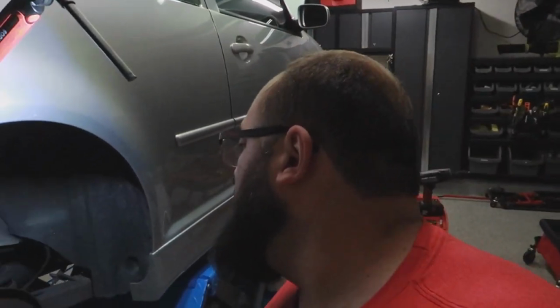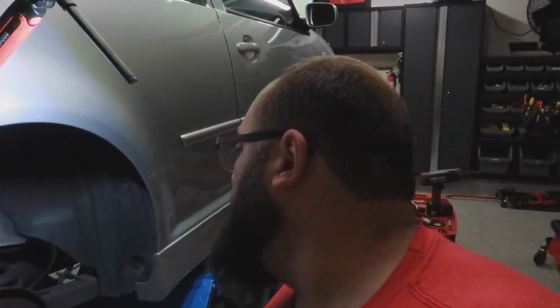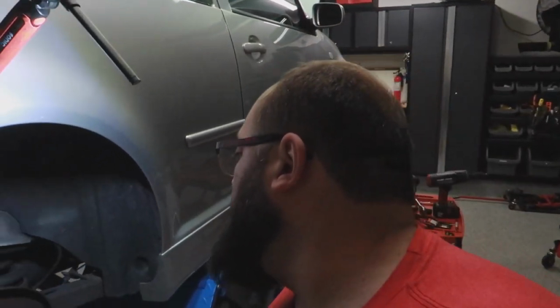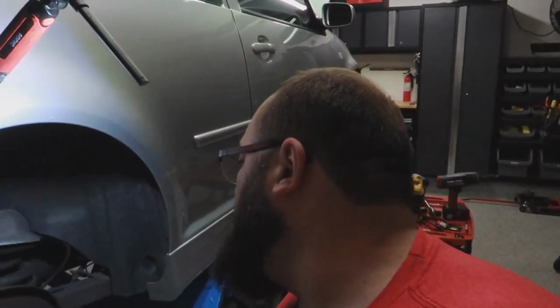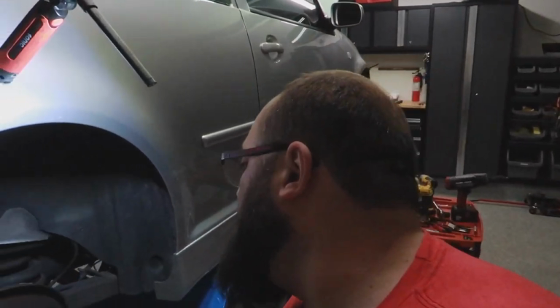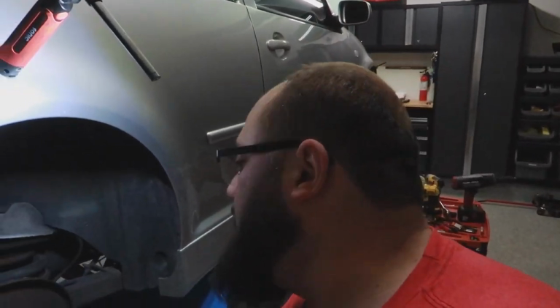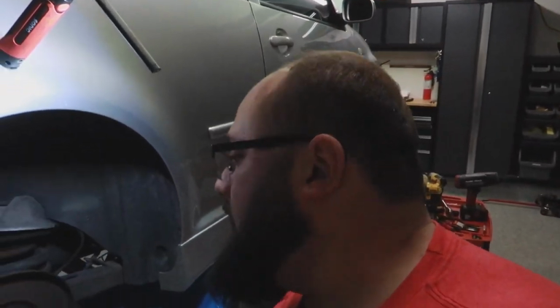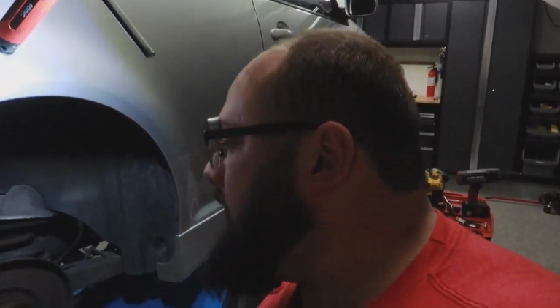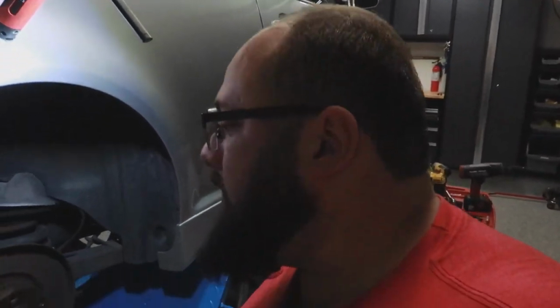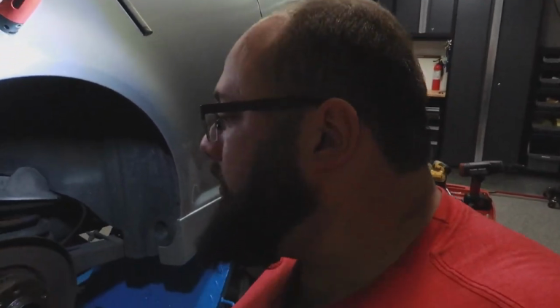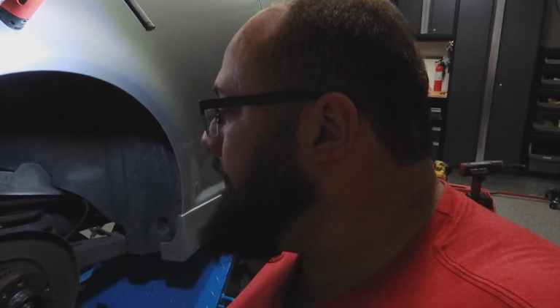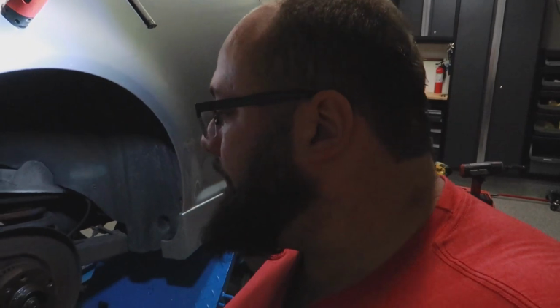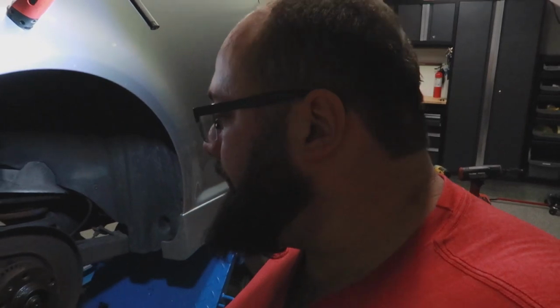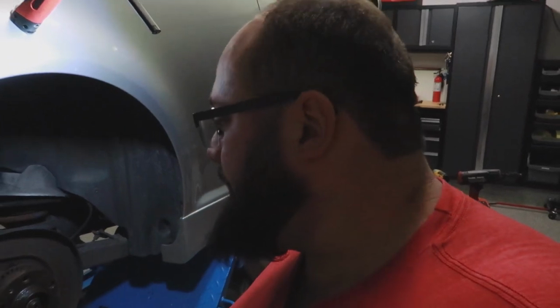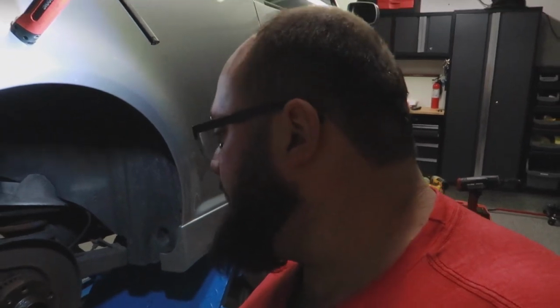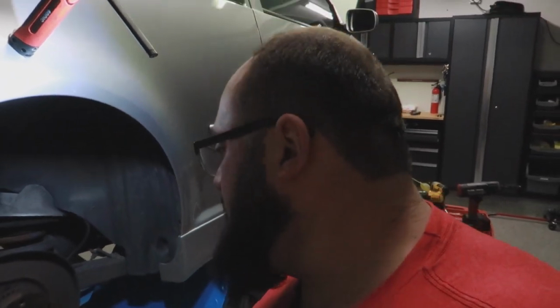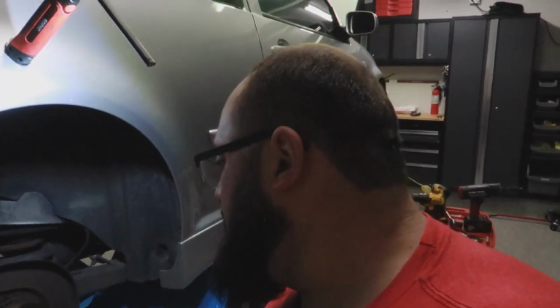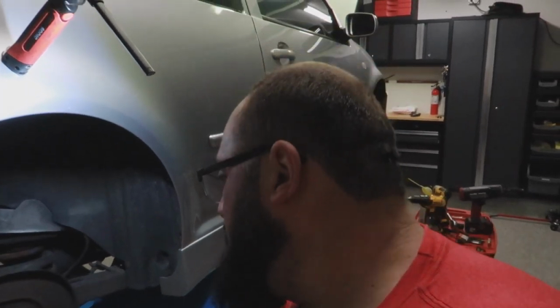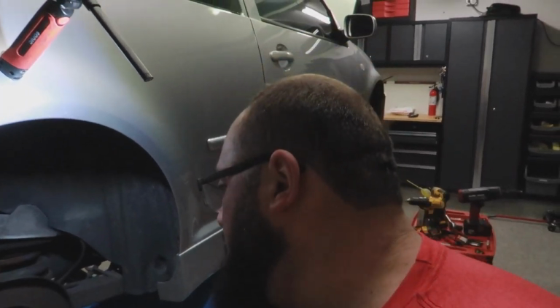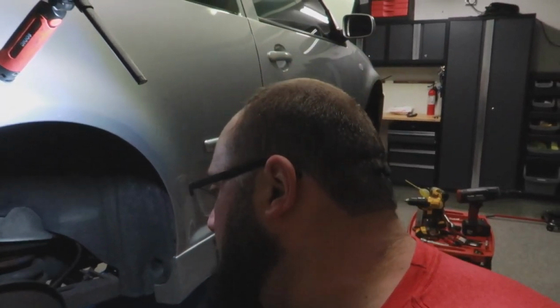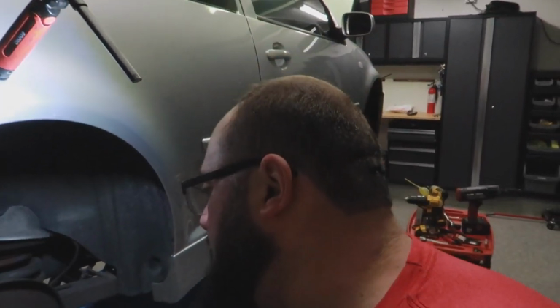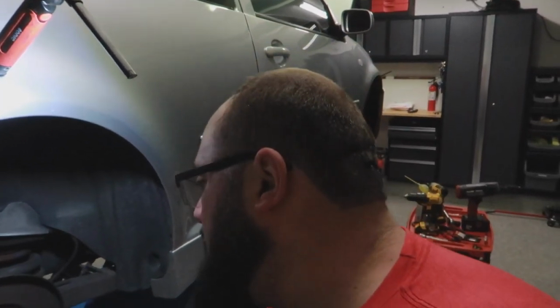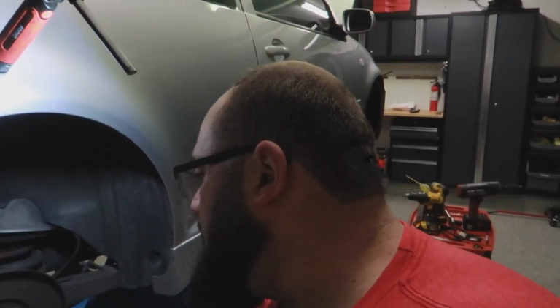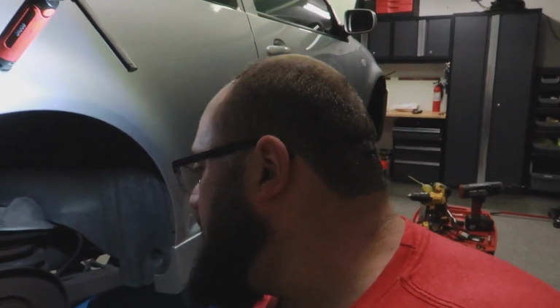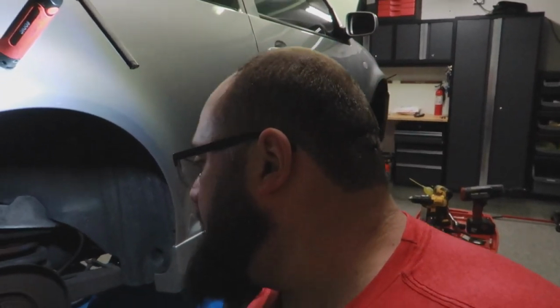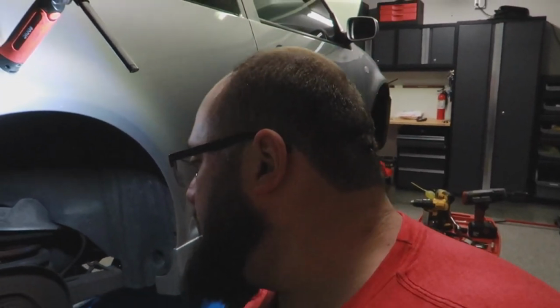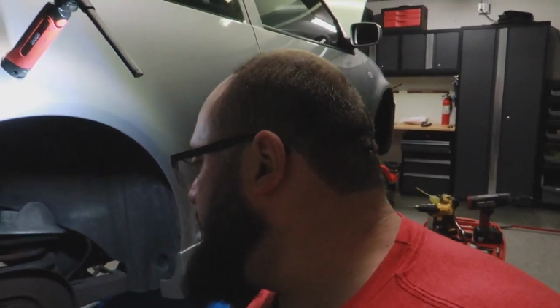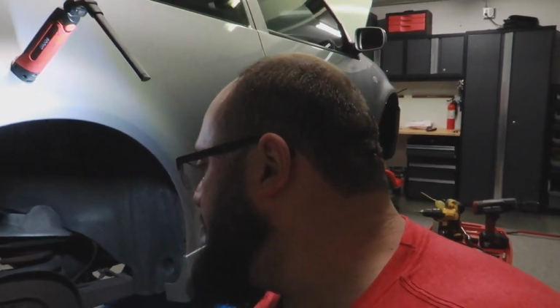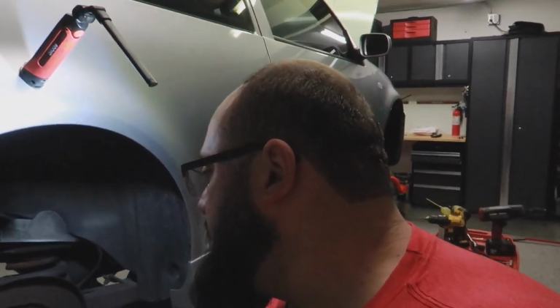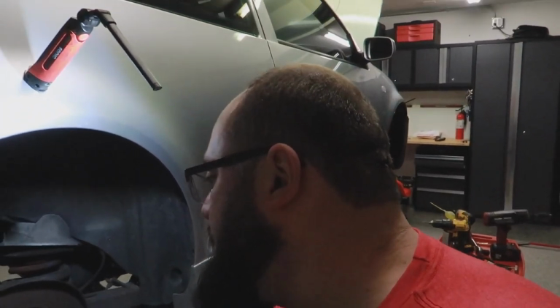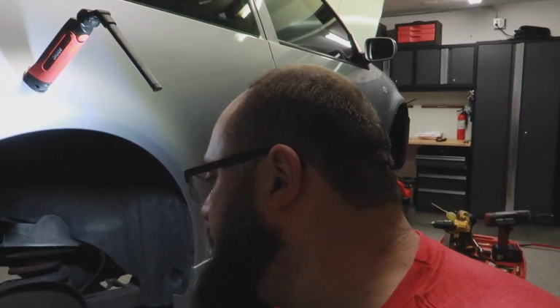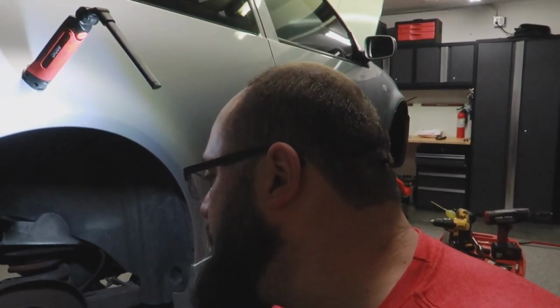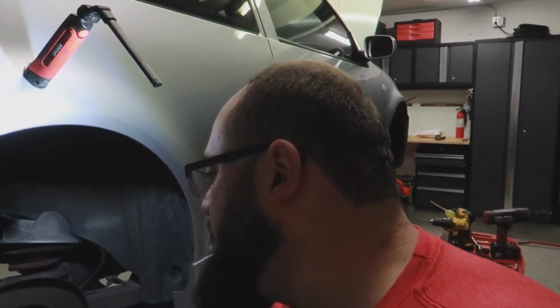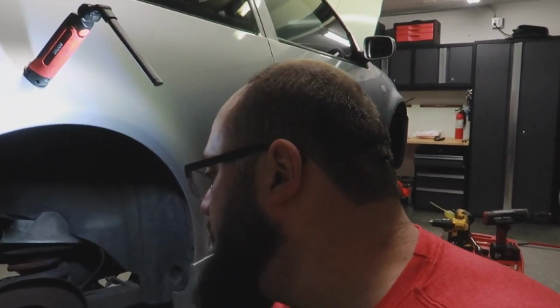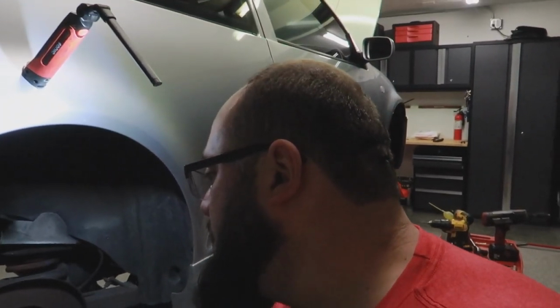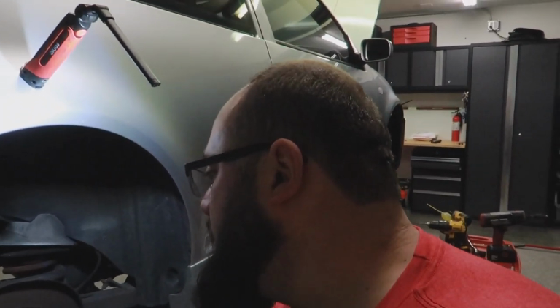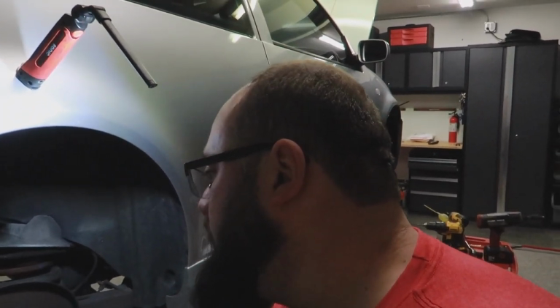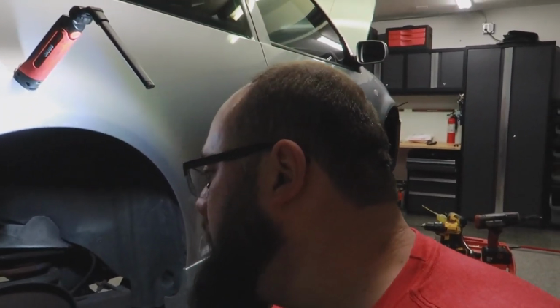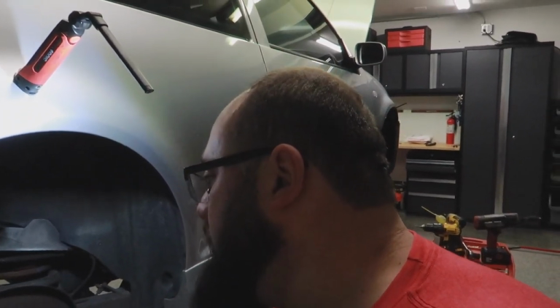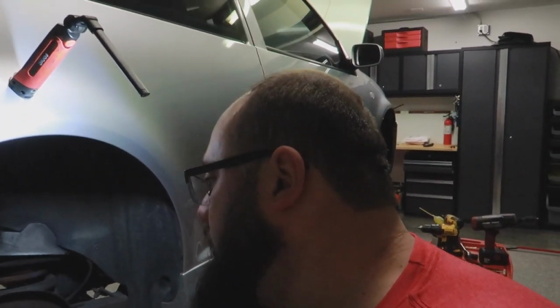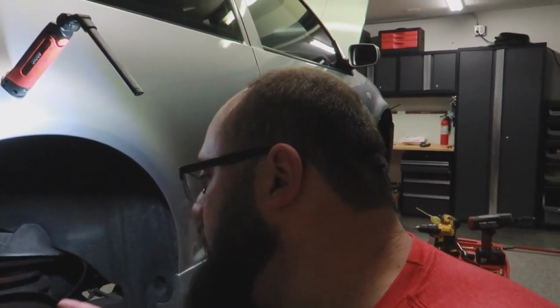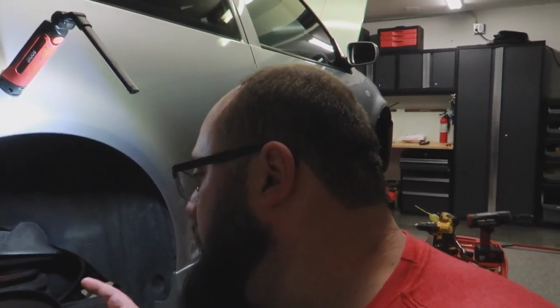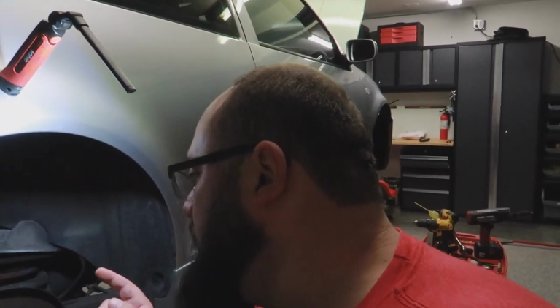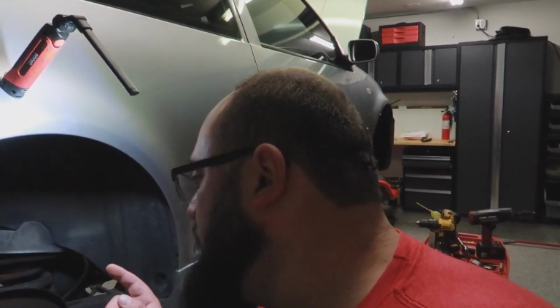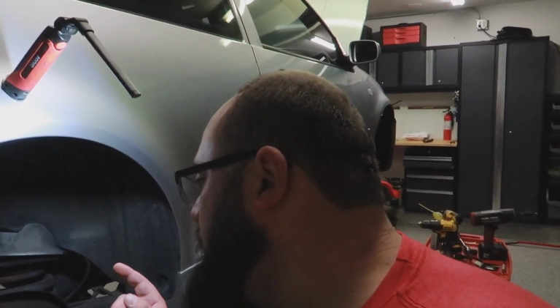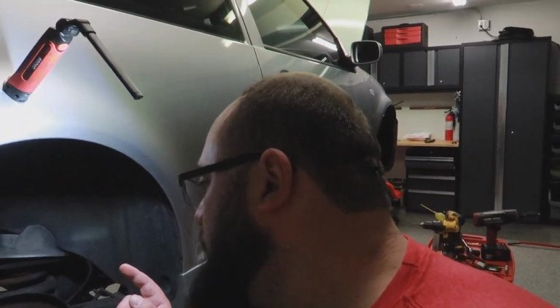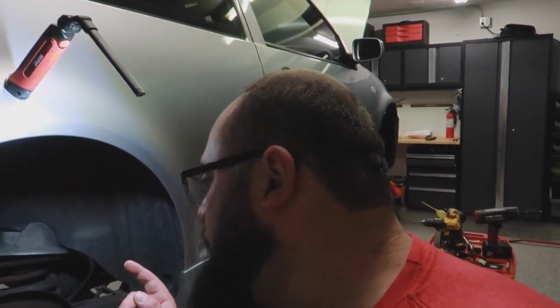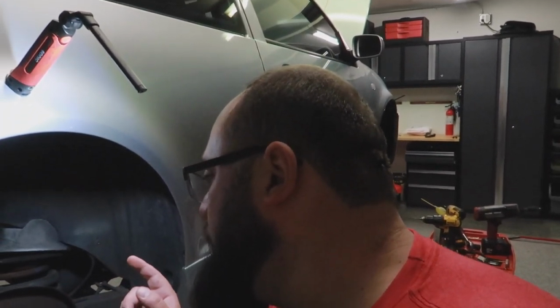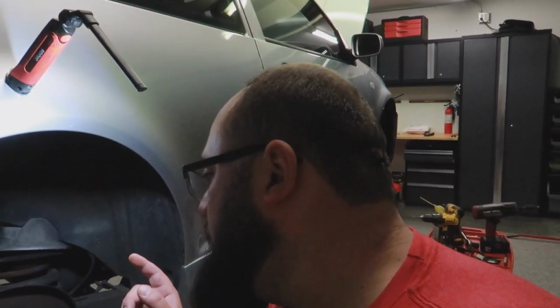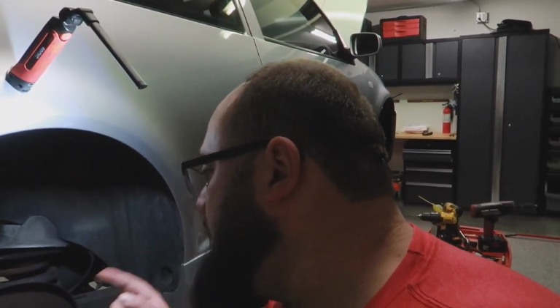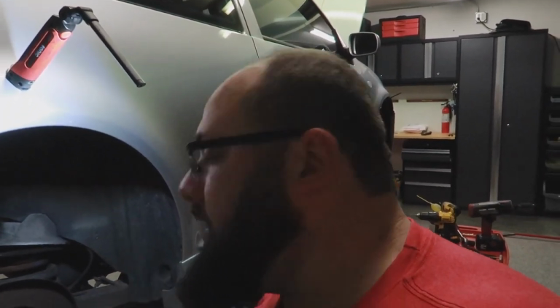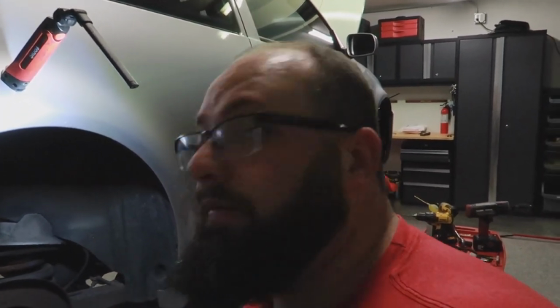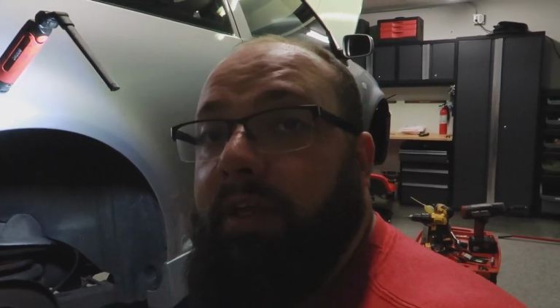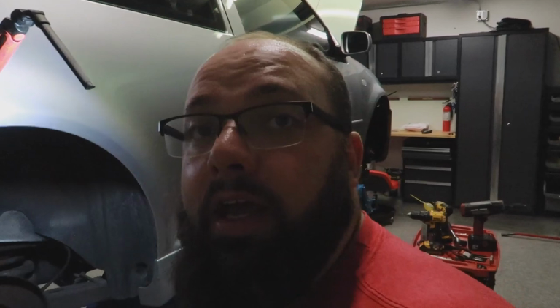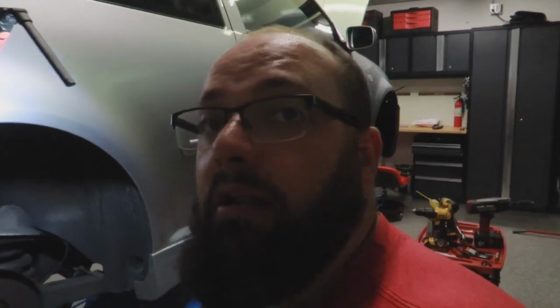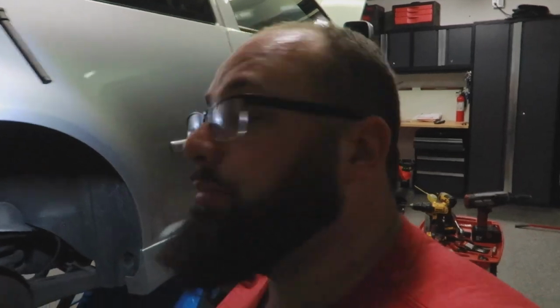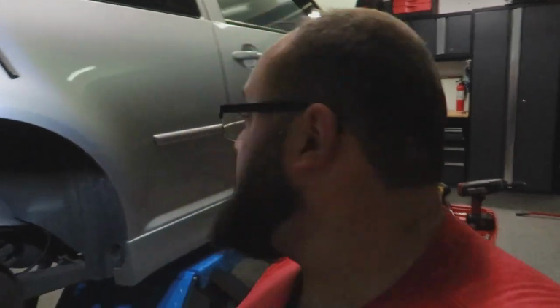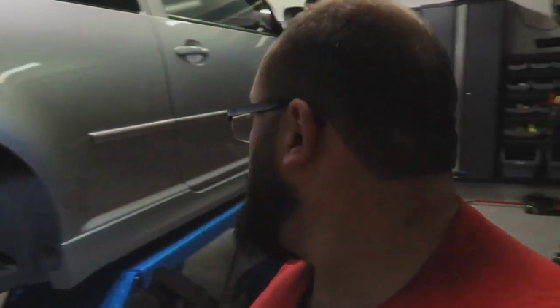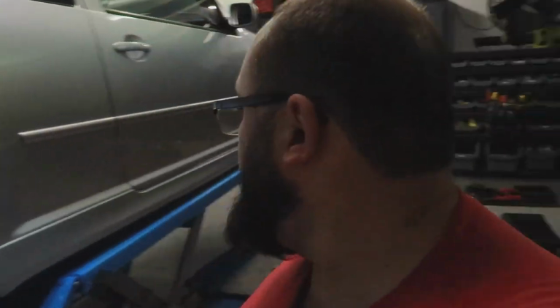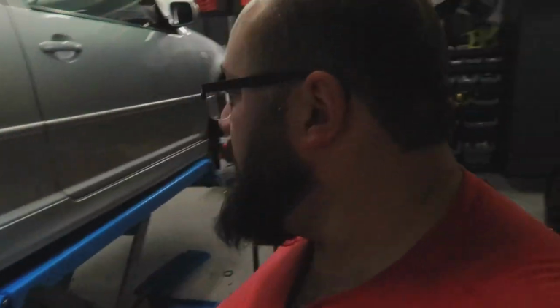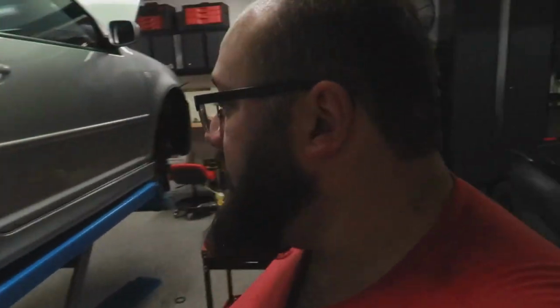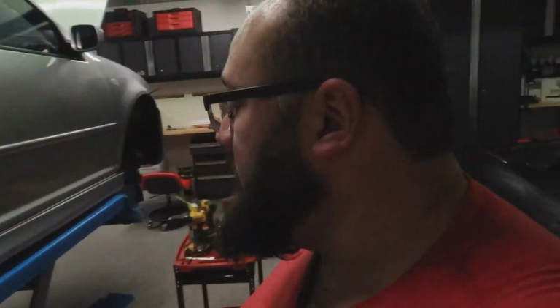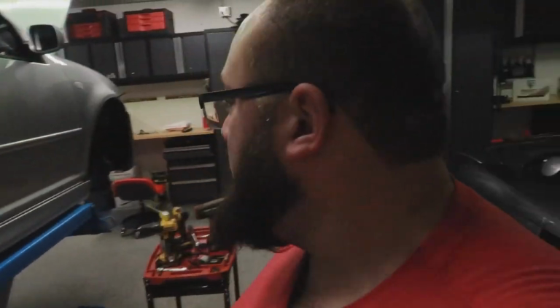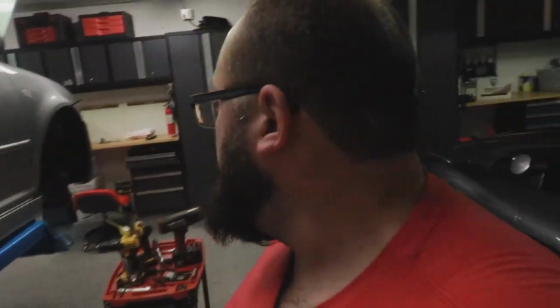Right now I'm going to leave the calipers where they are so I can drain the brakes.